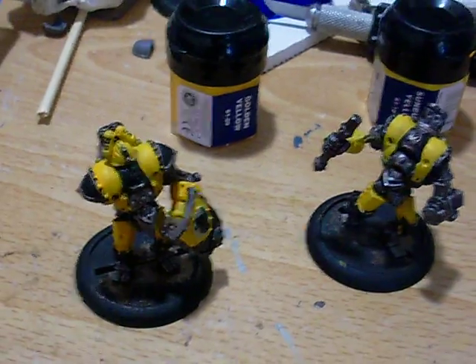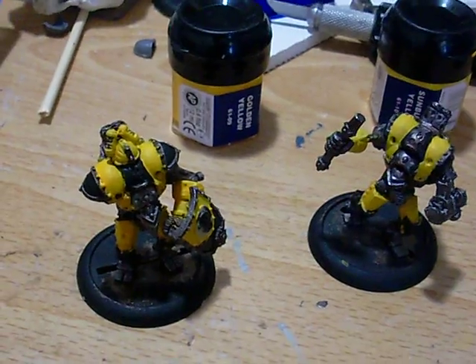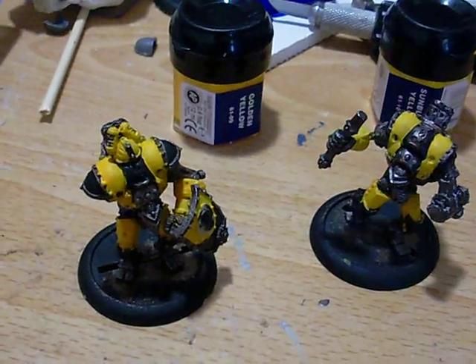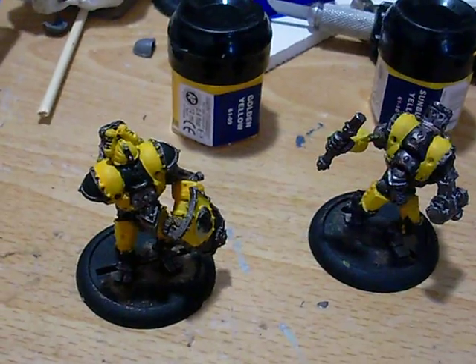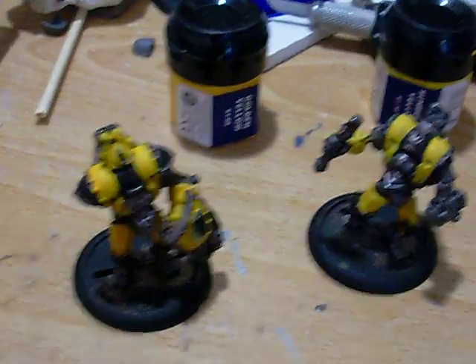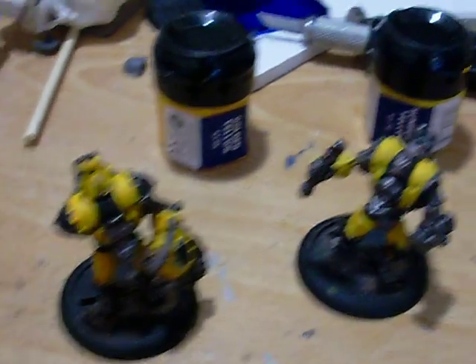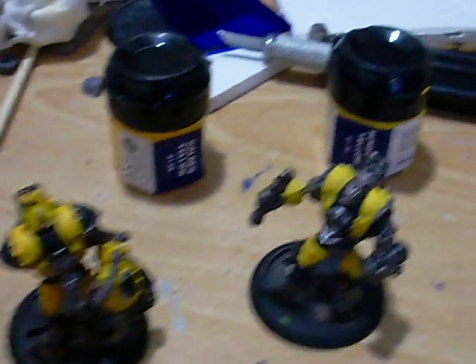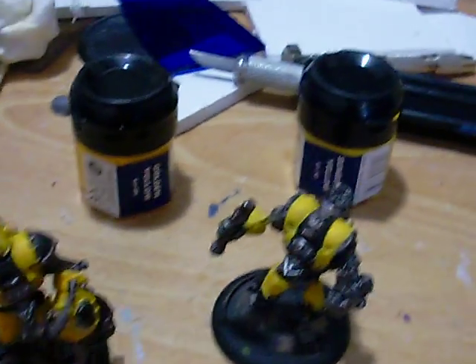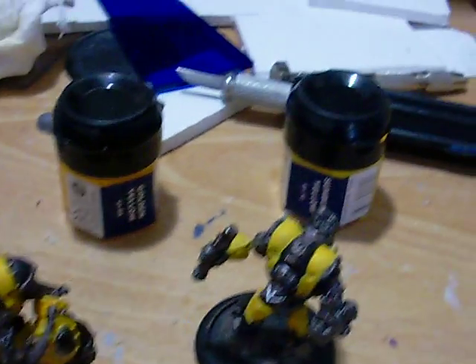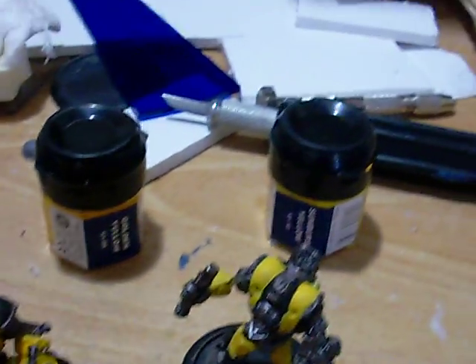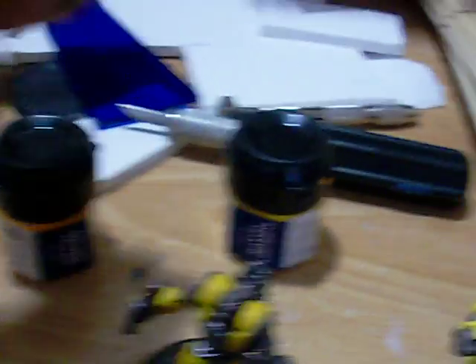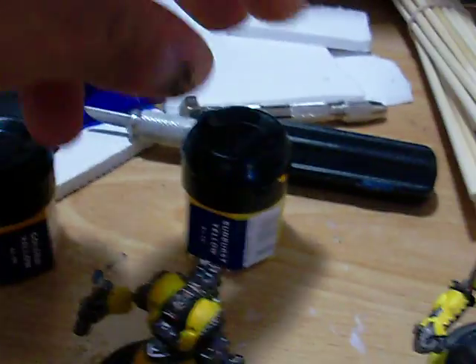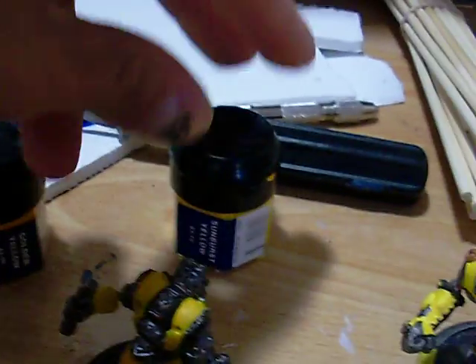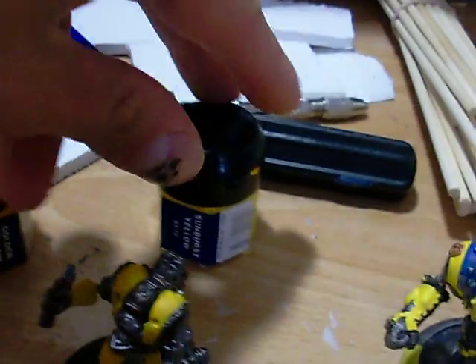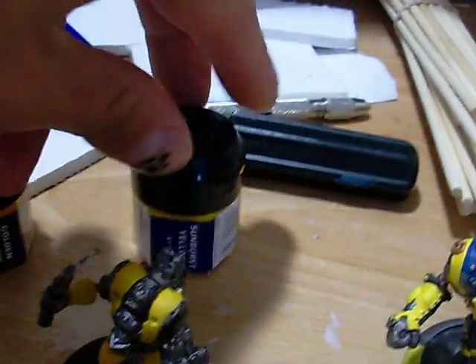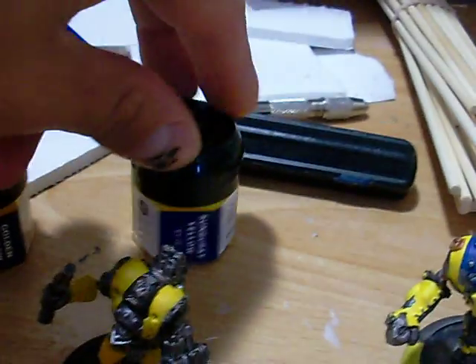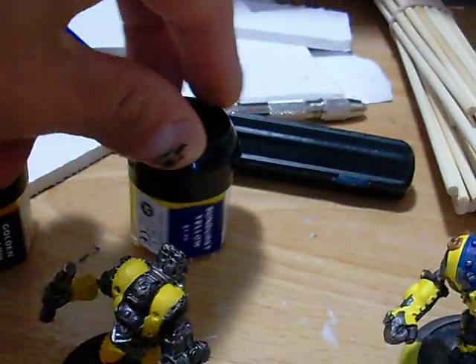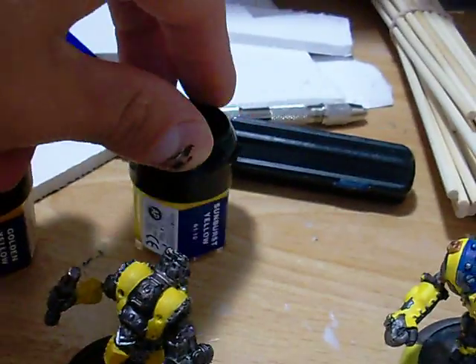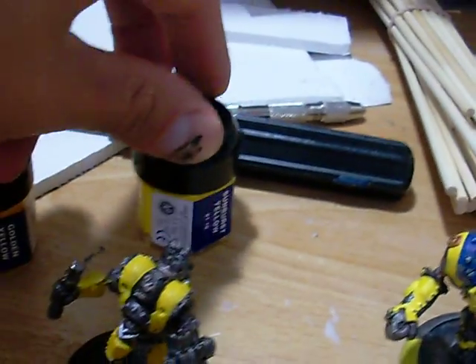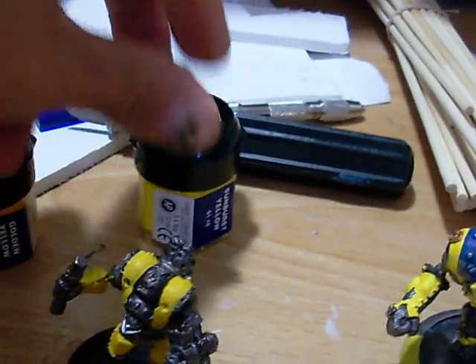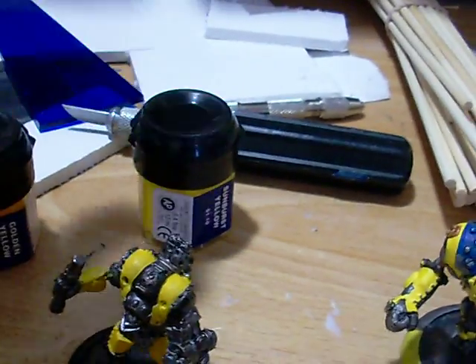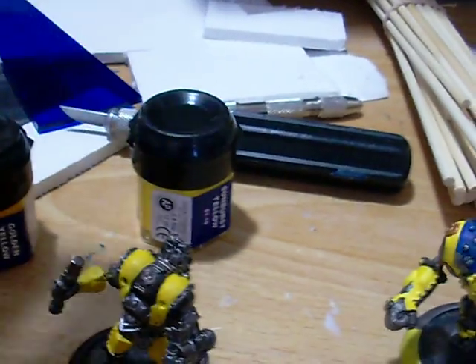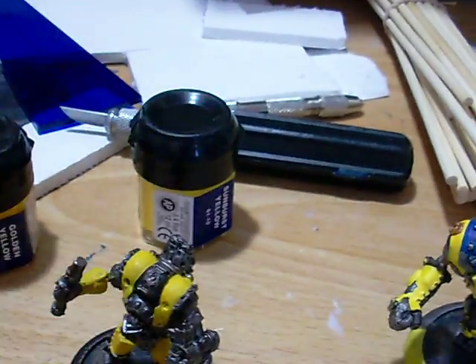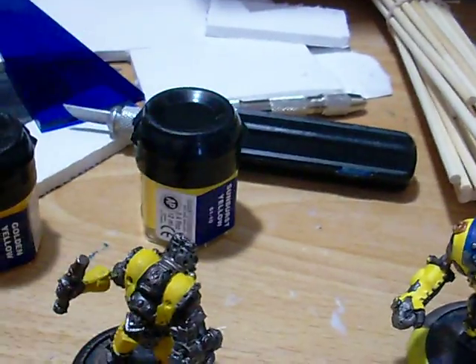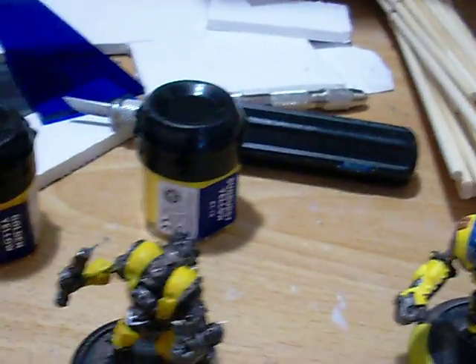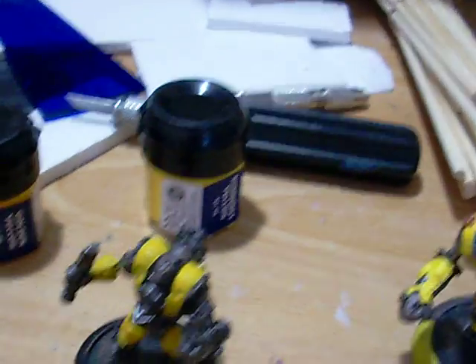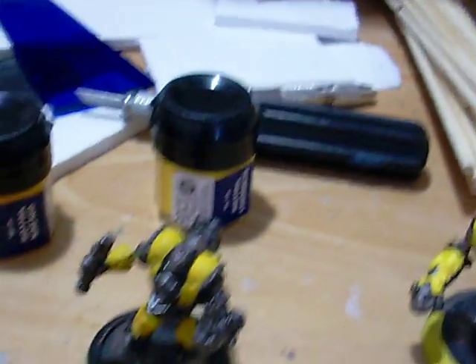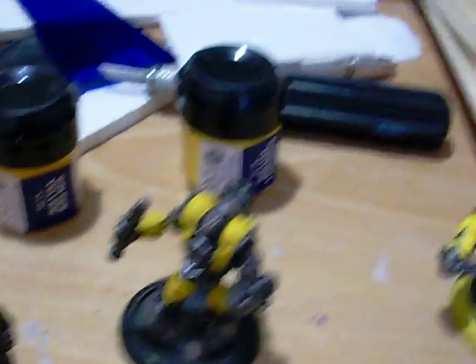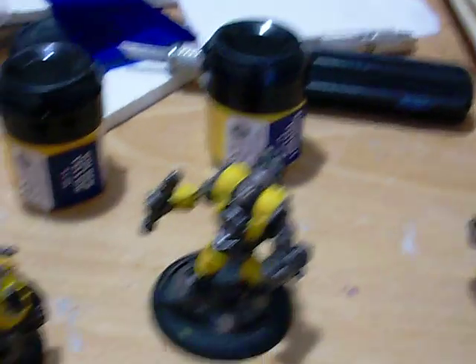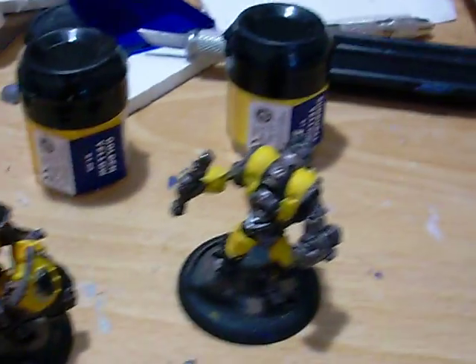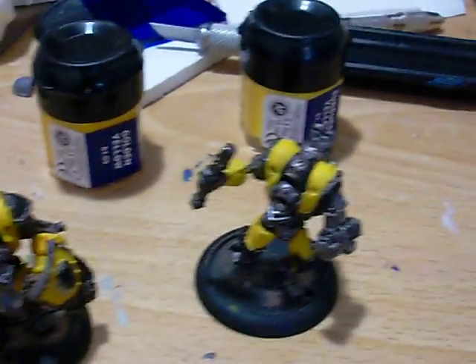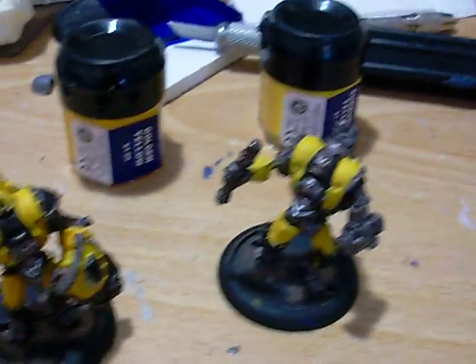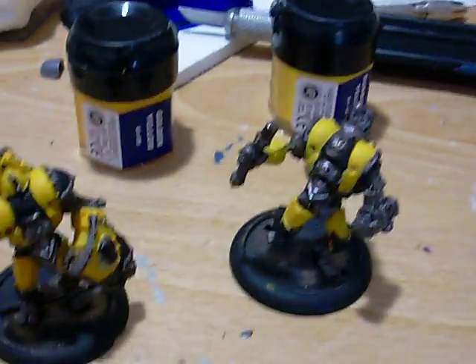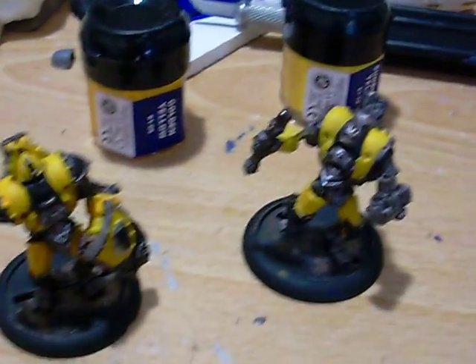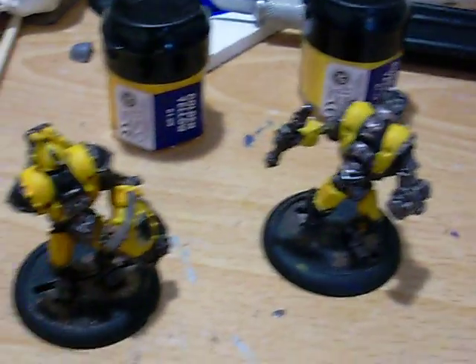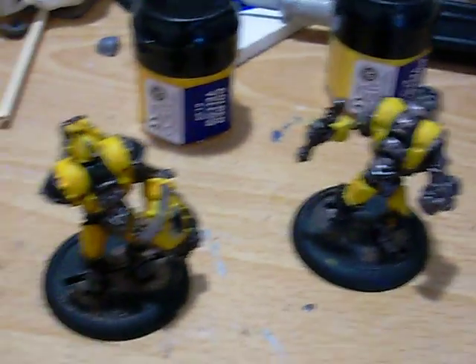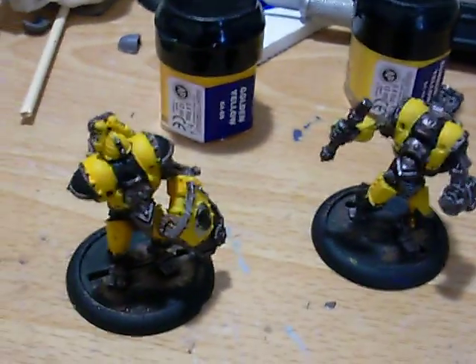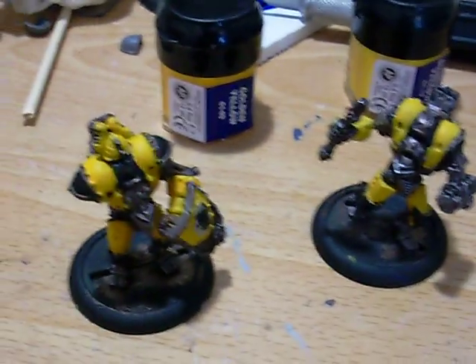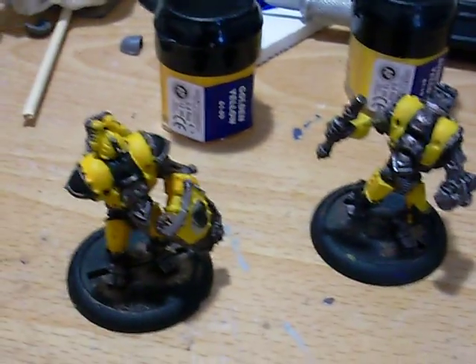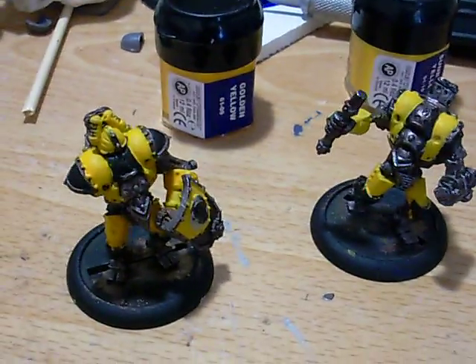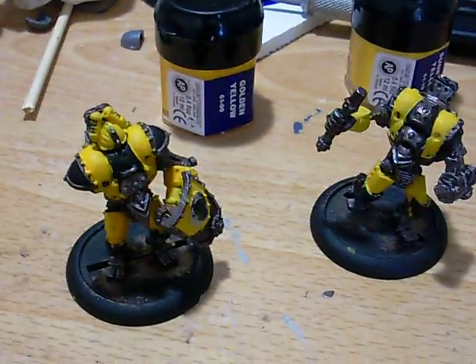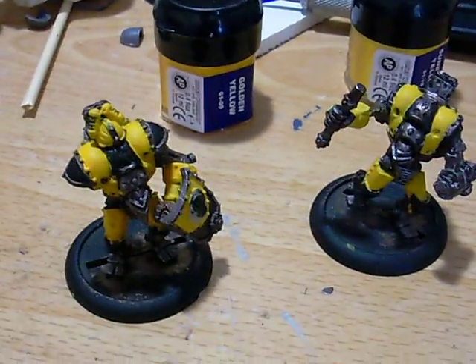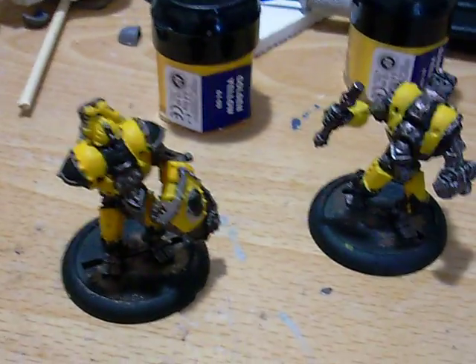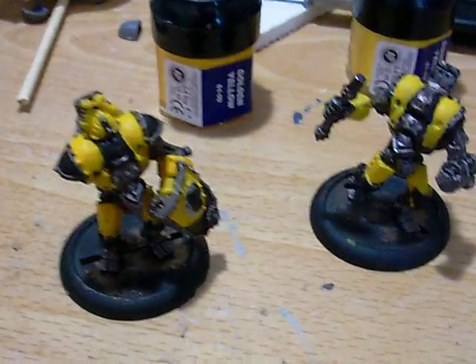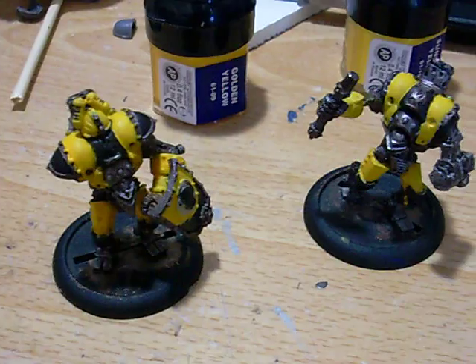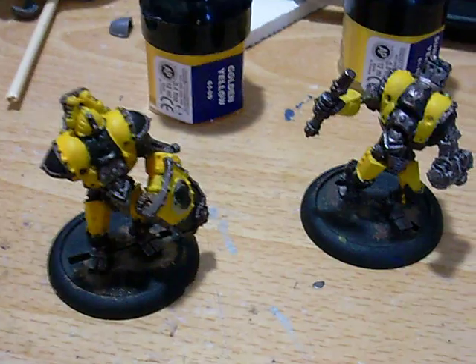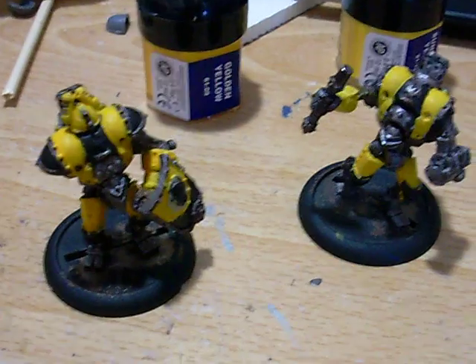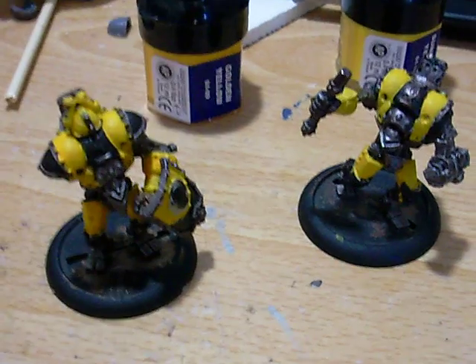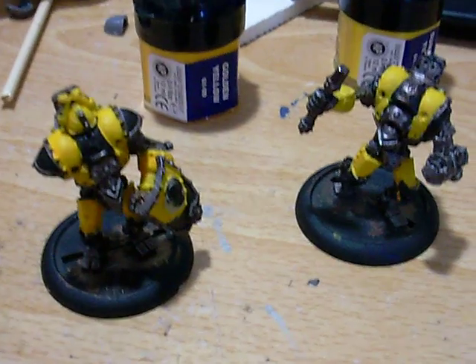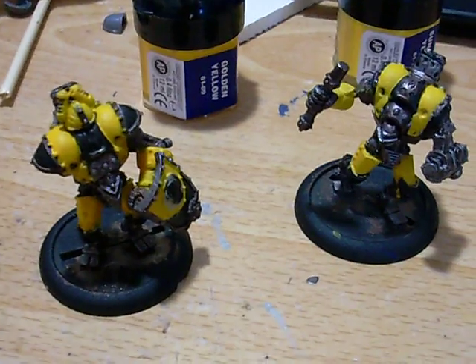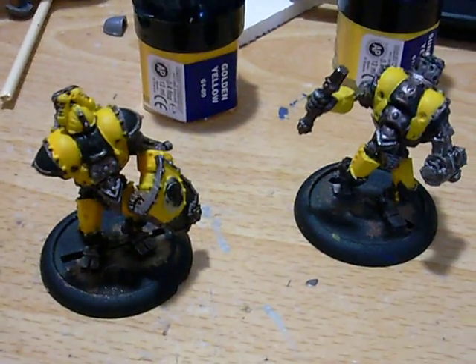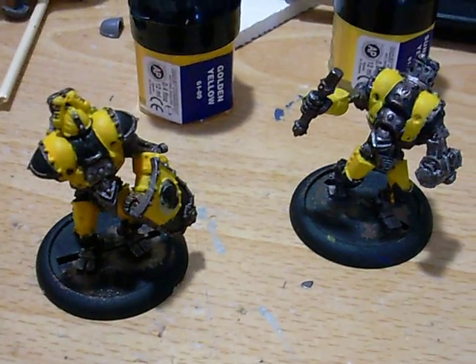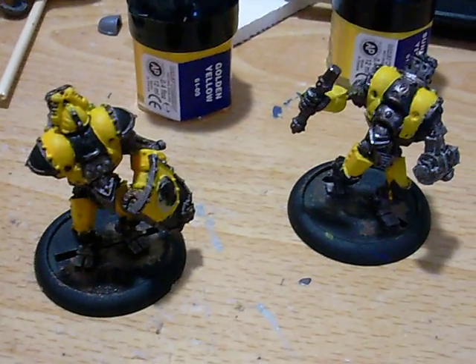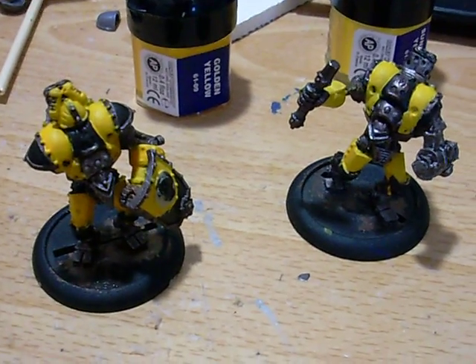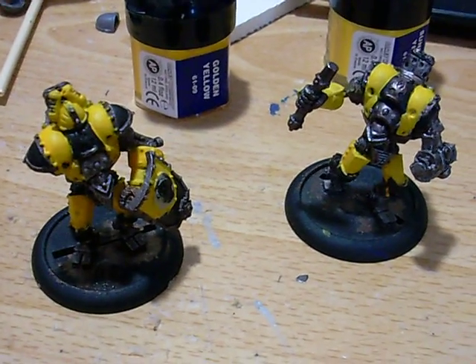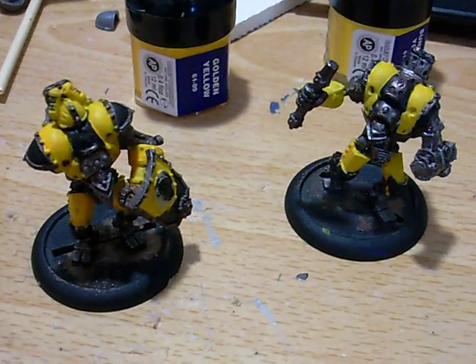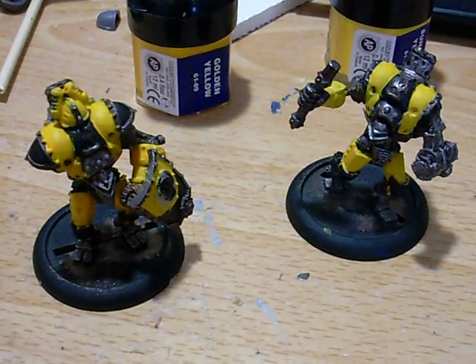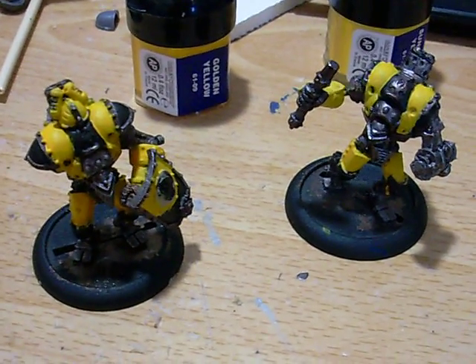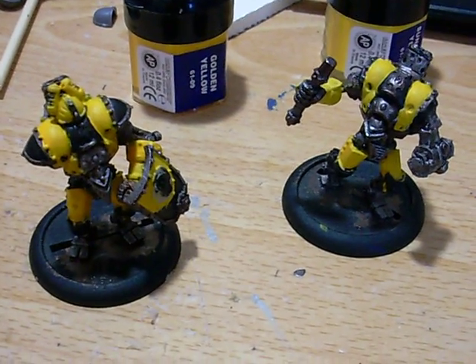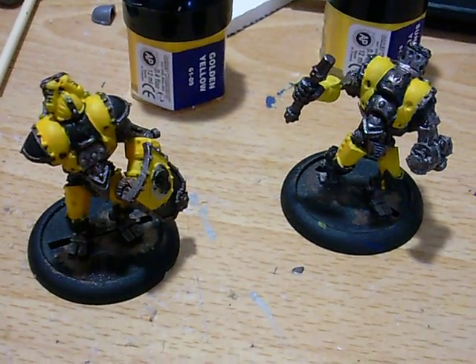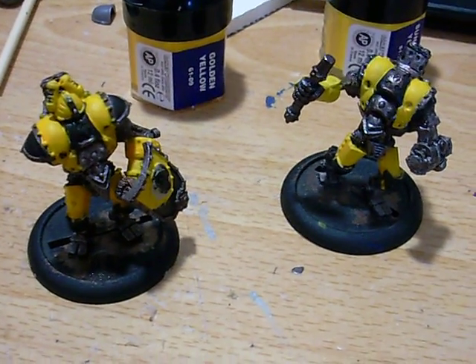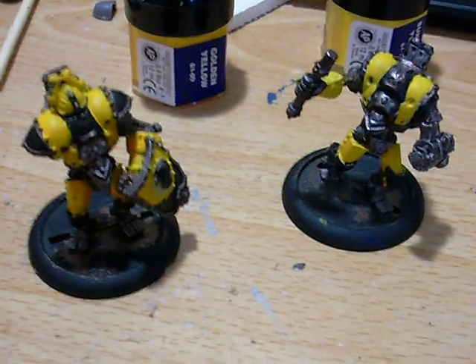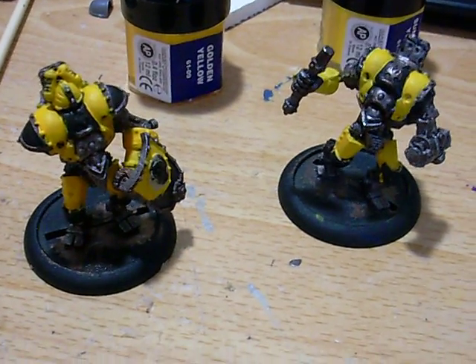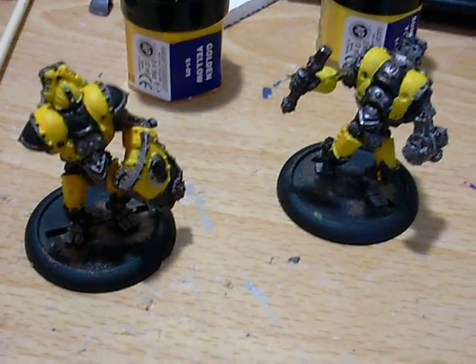I'm about to put on the layers of sunburst yellow, and I'll give you an update after I've done that and done the highlighting.